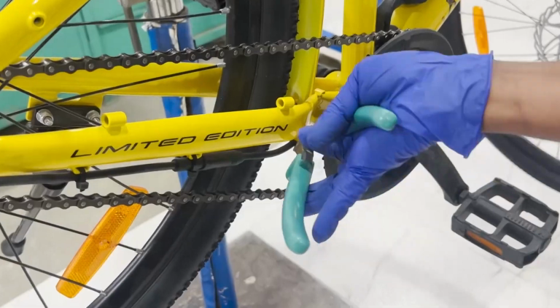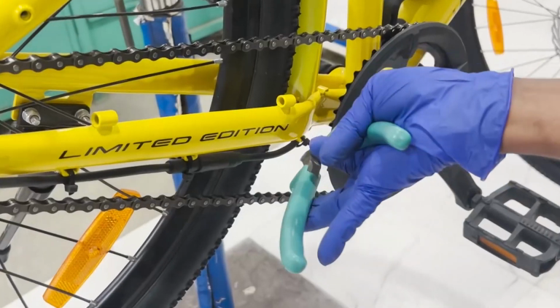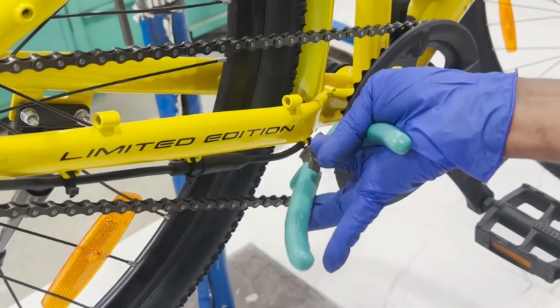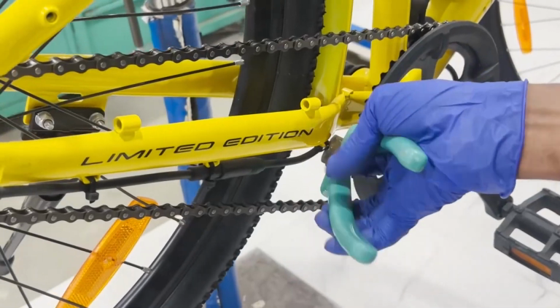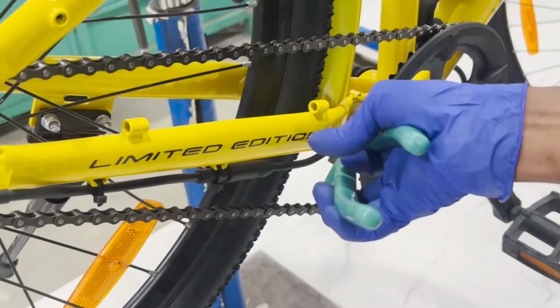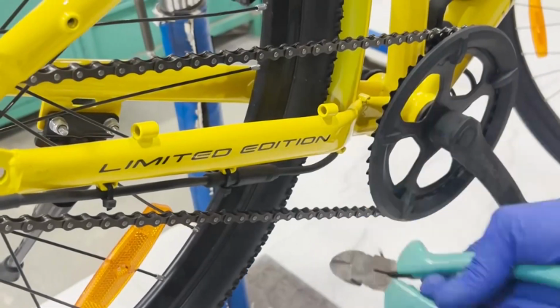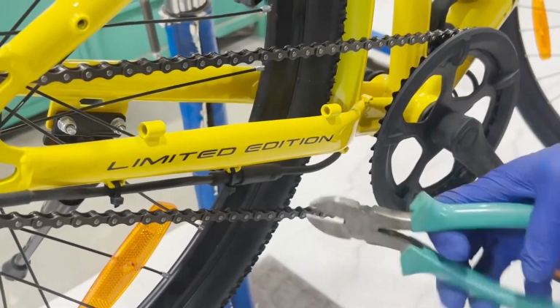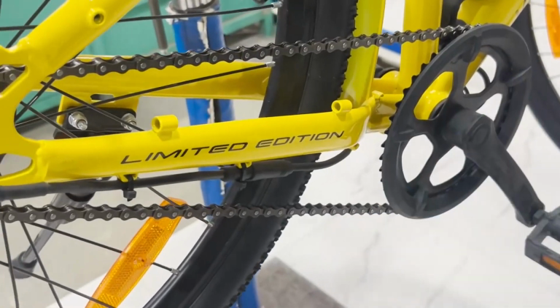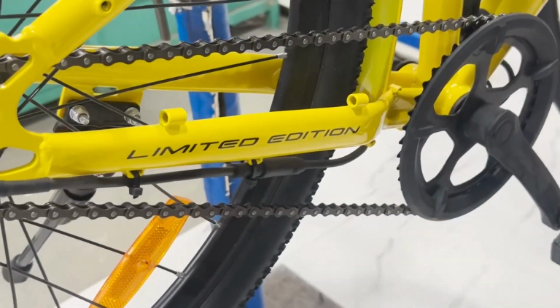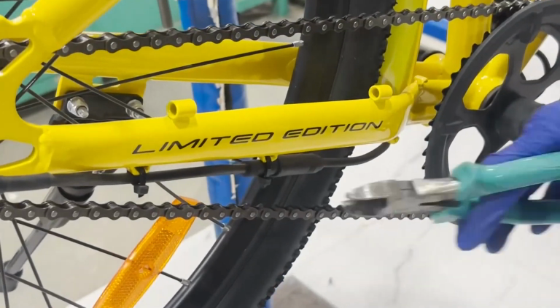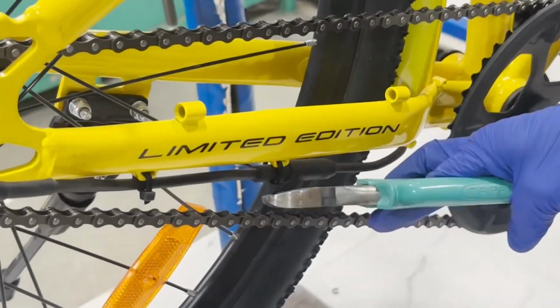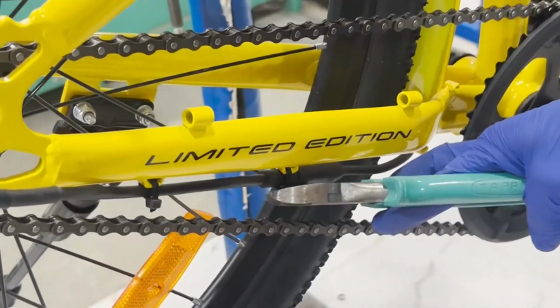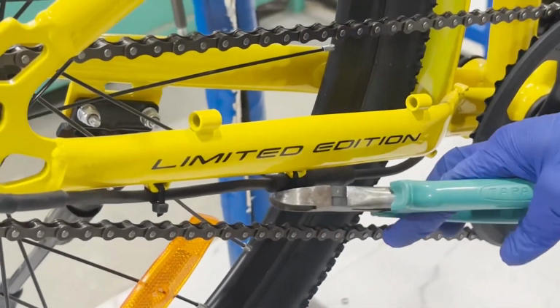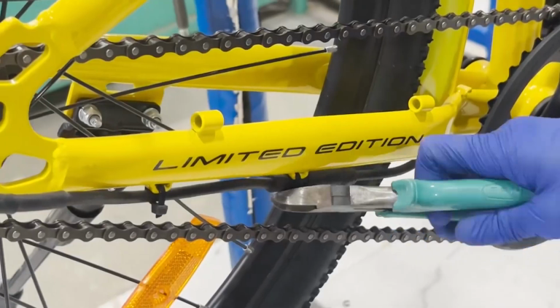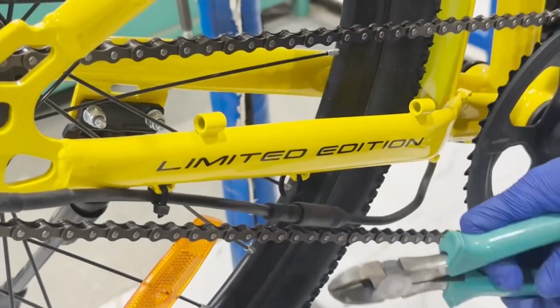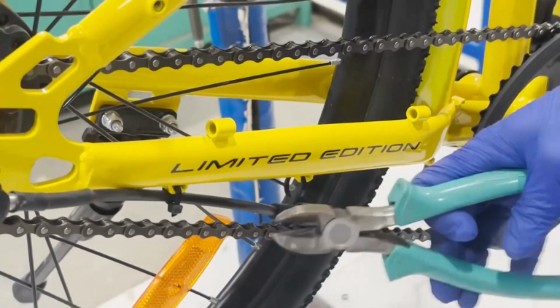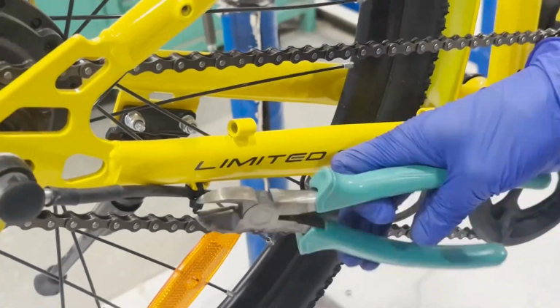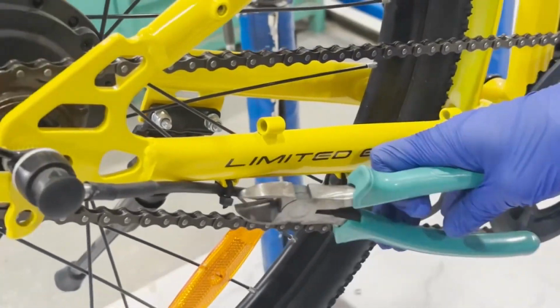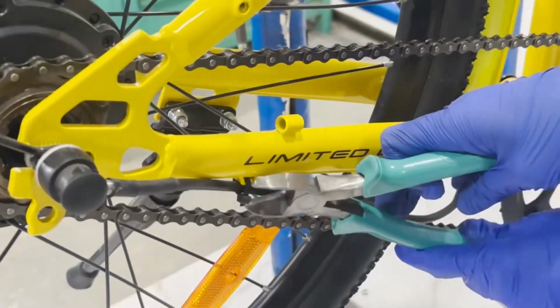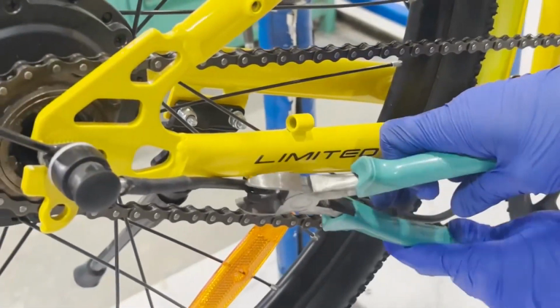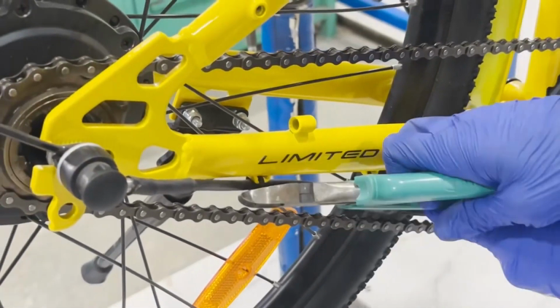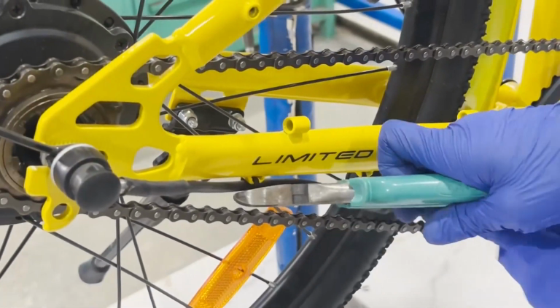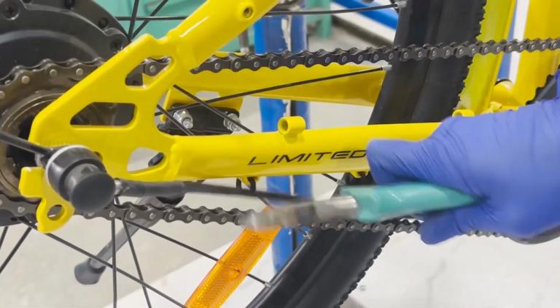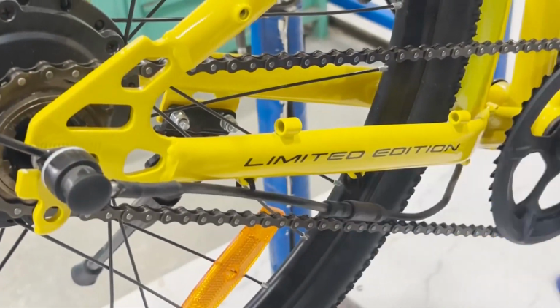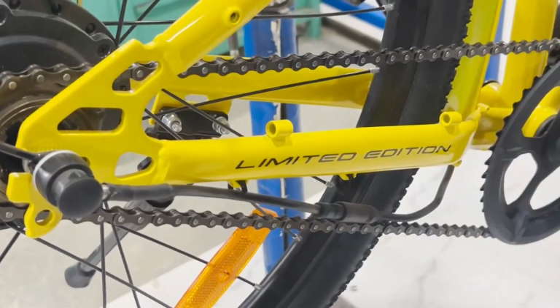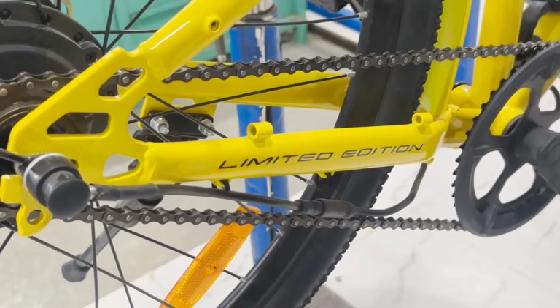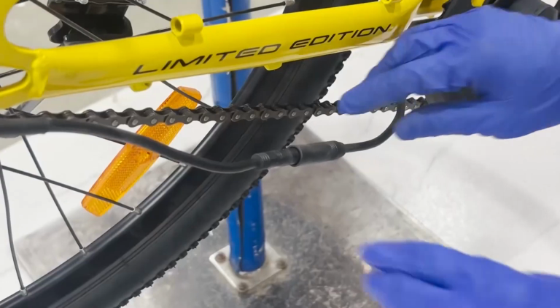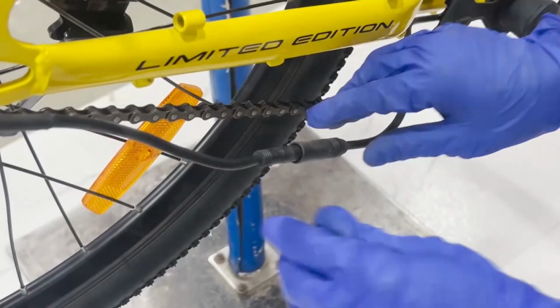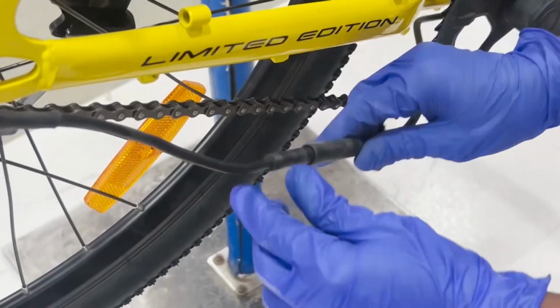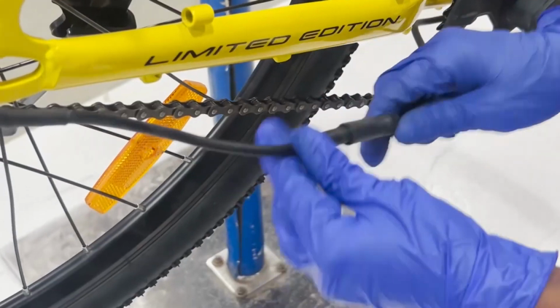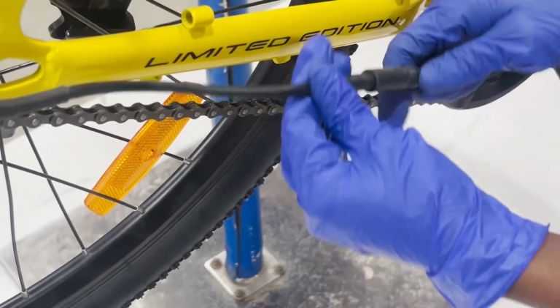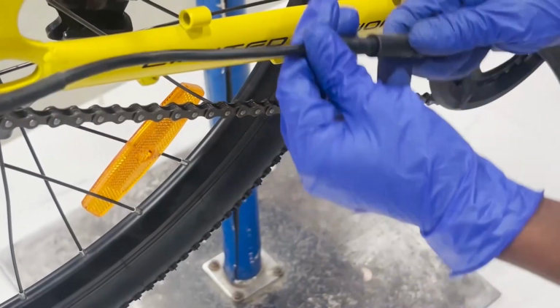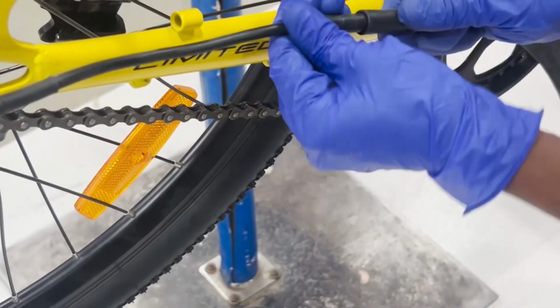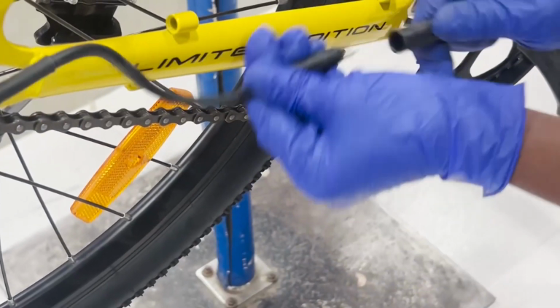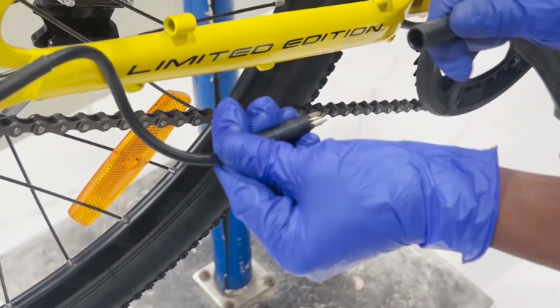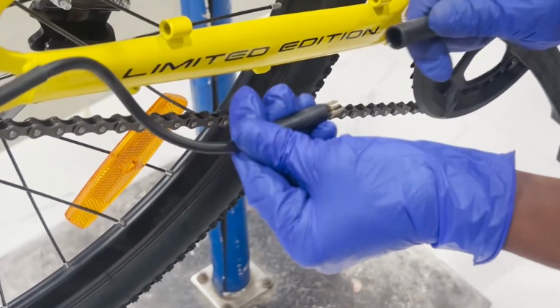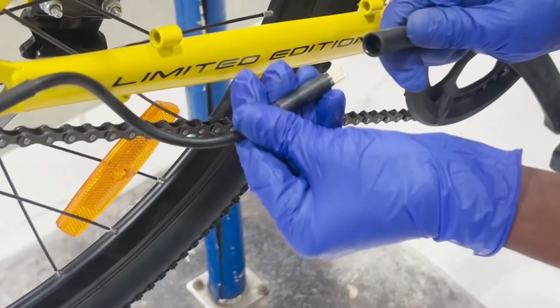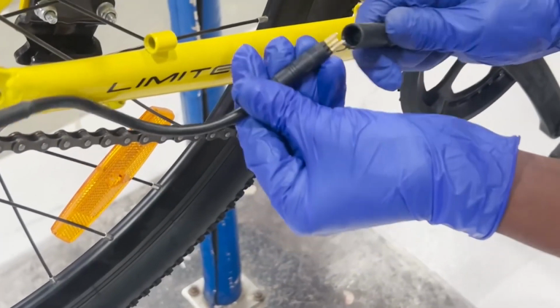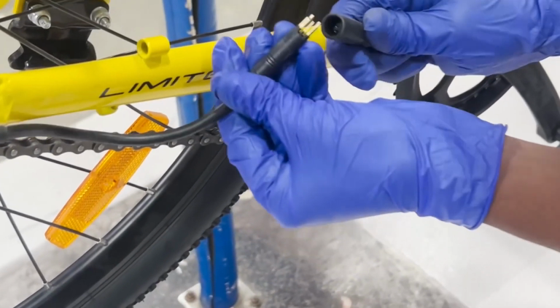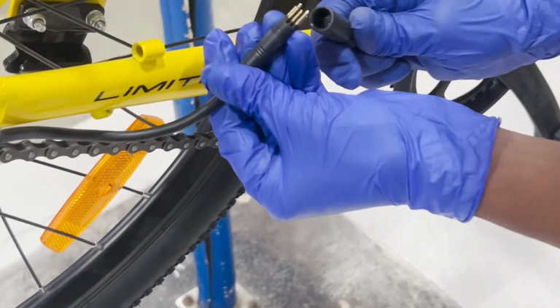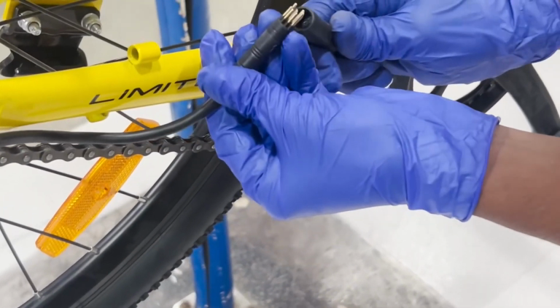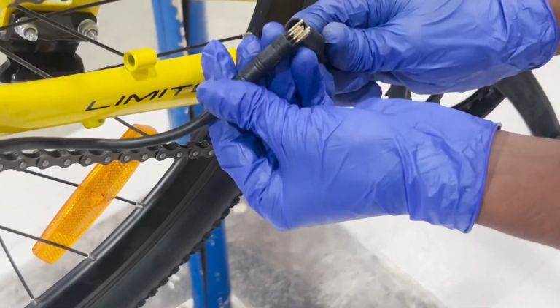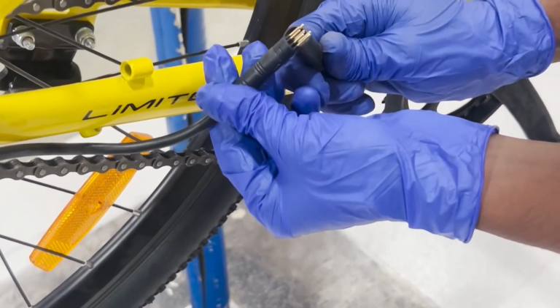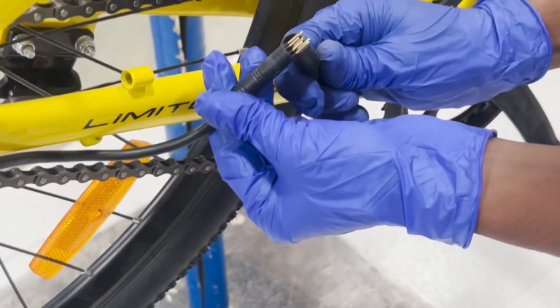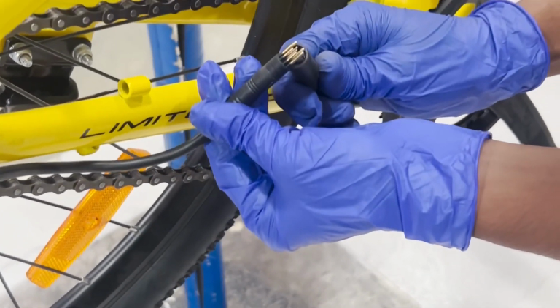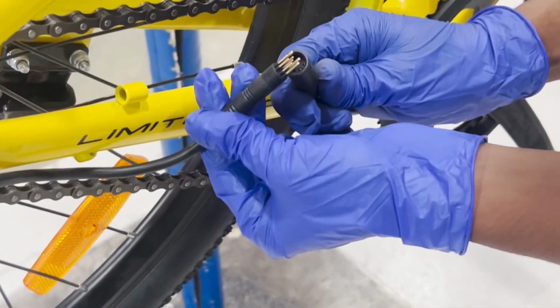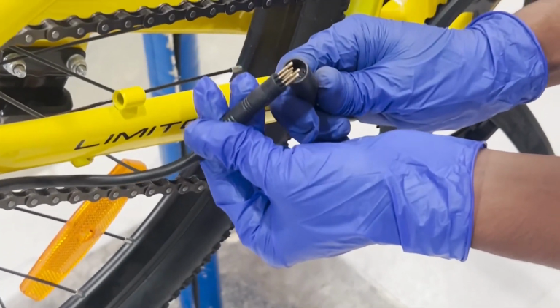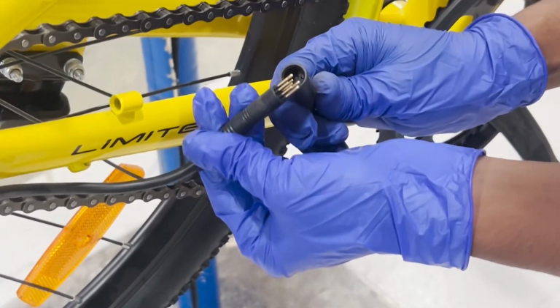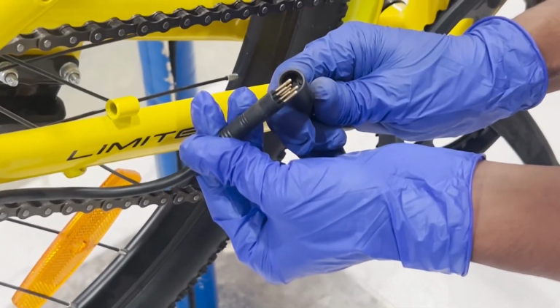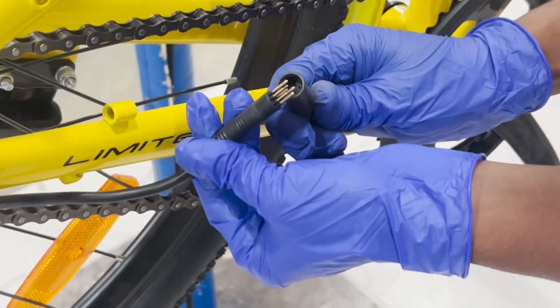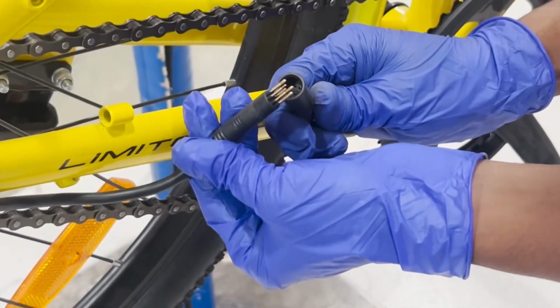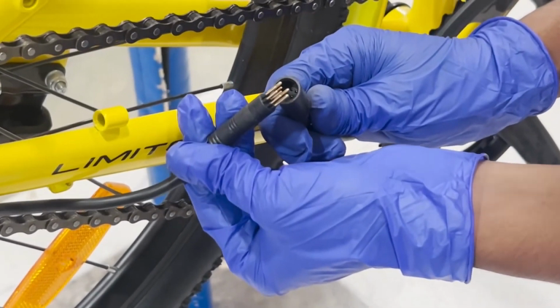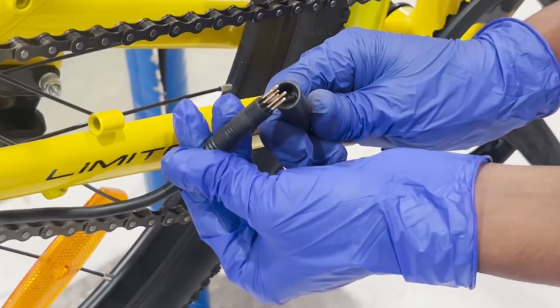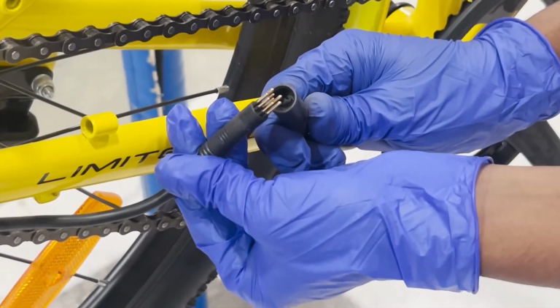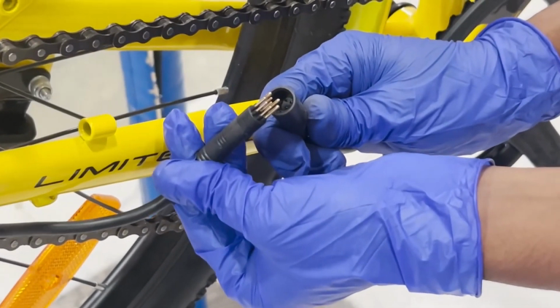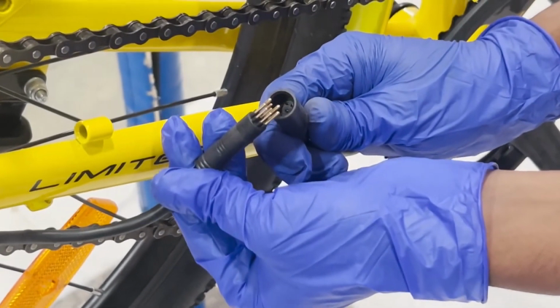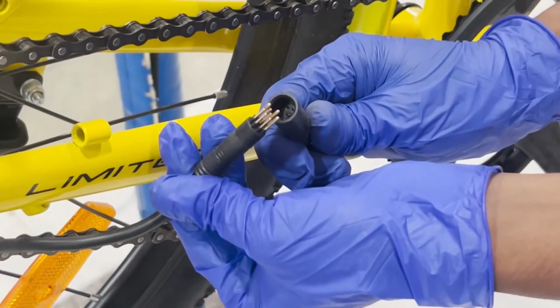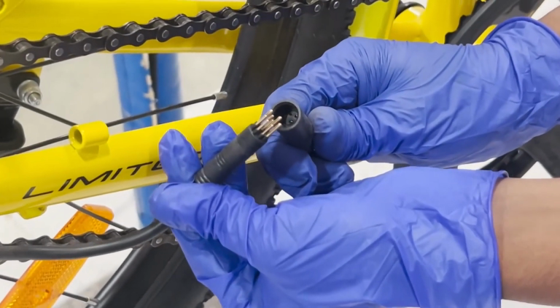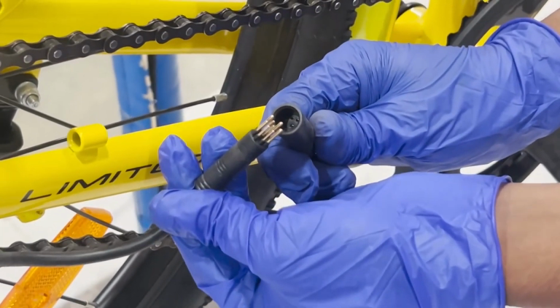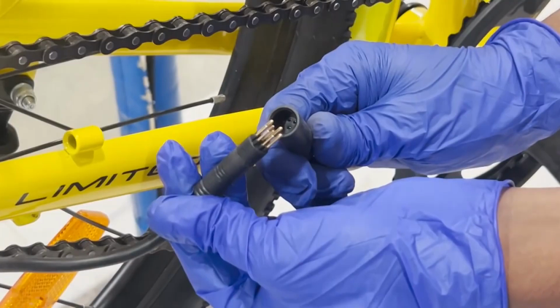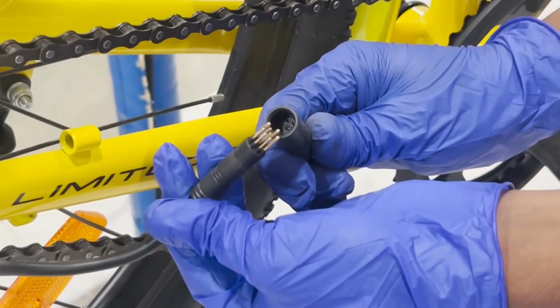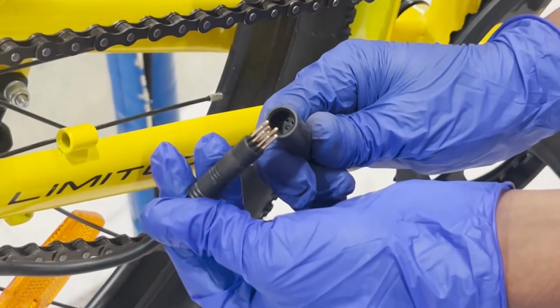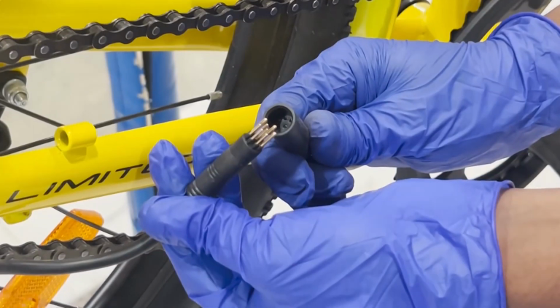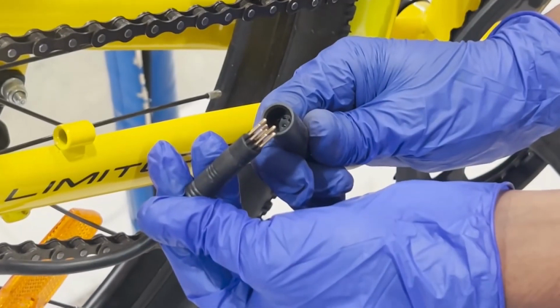Next, cut the cable ties holding the motor cable and carefully unplug the motor connector connecting the motor and controller.